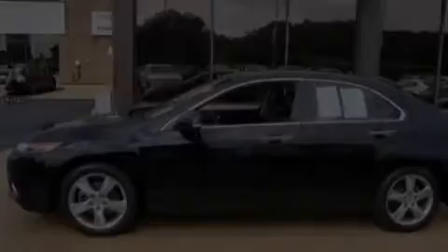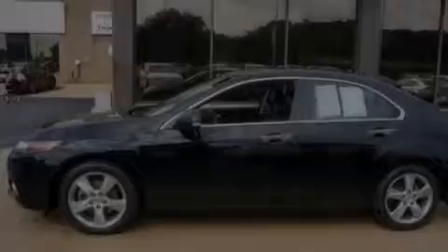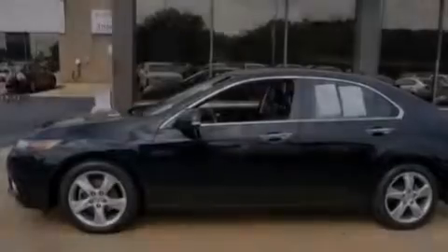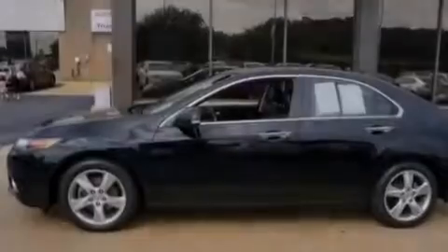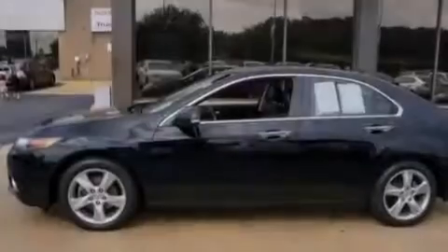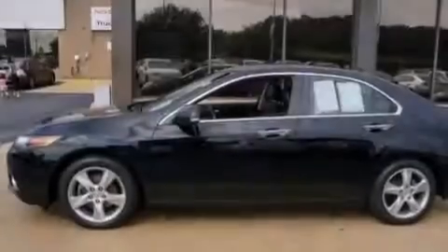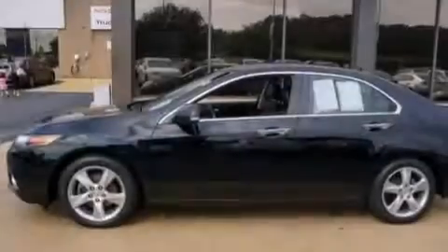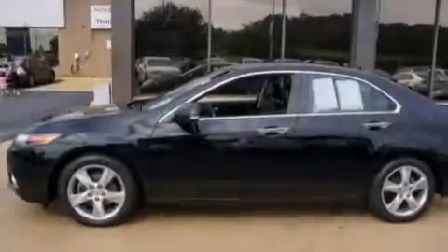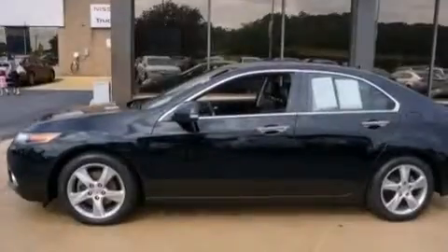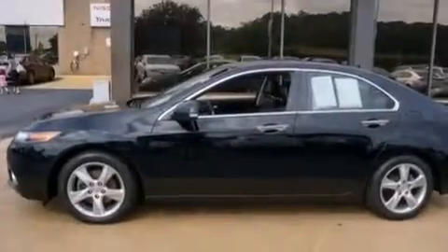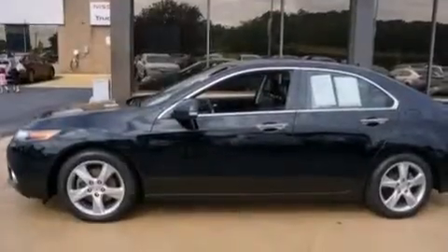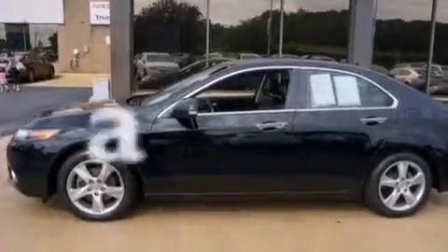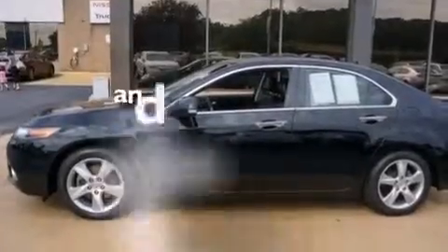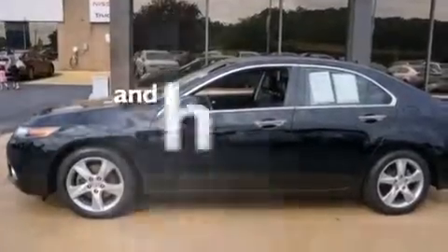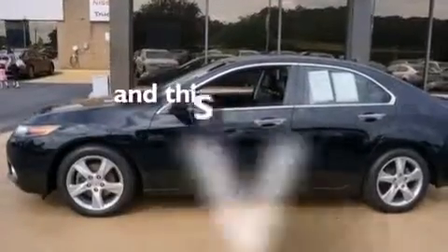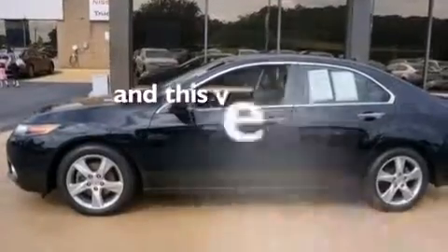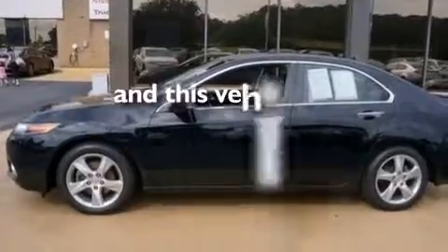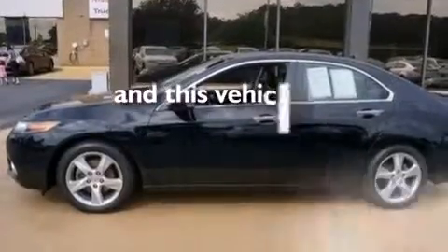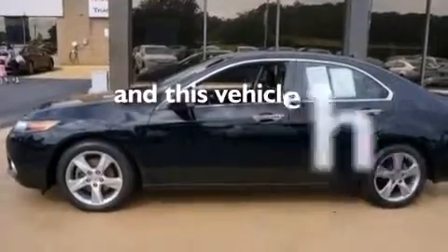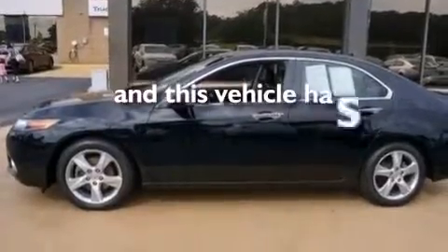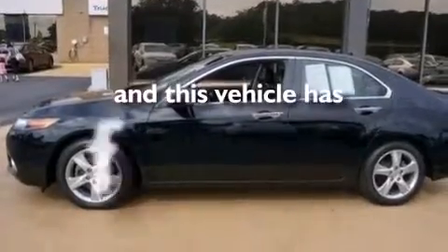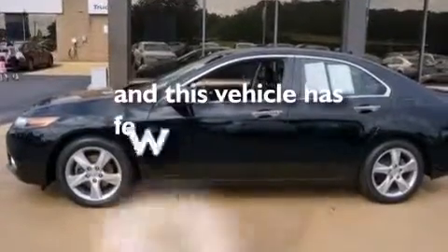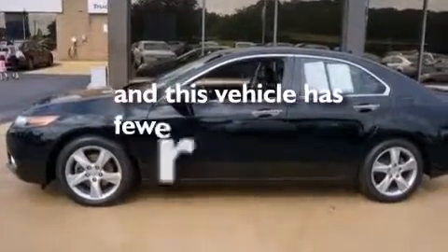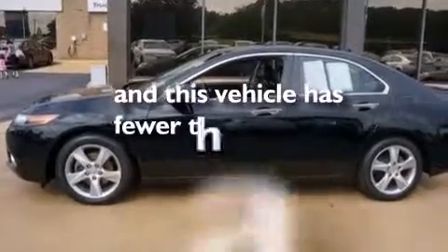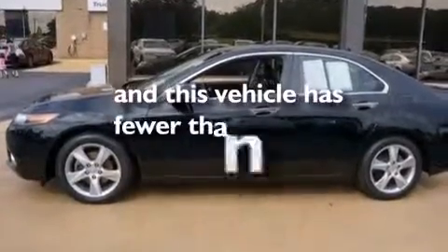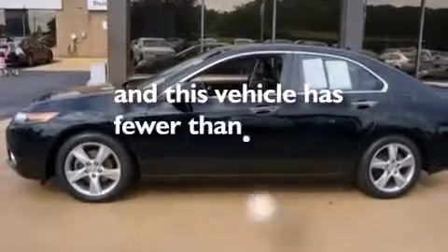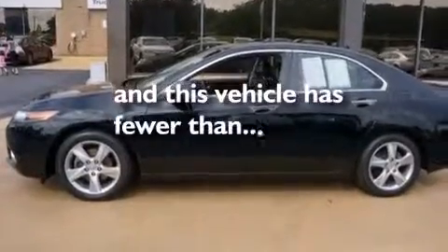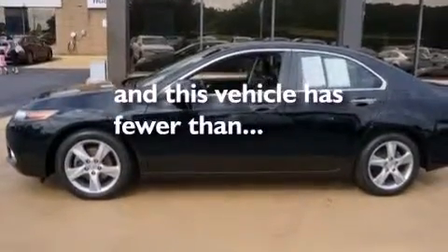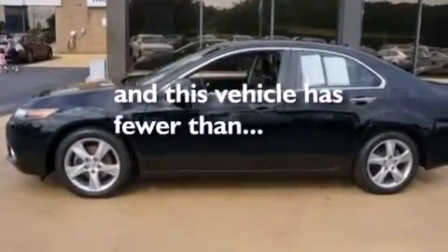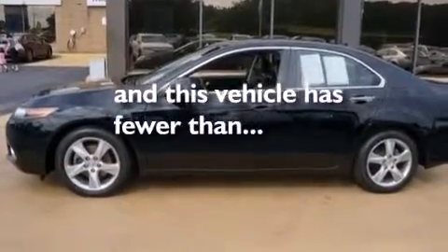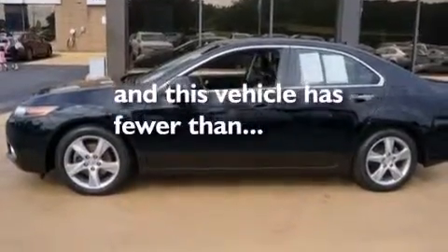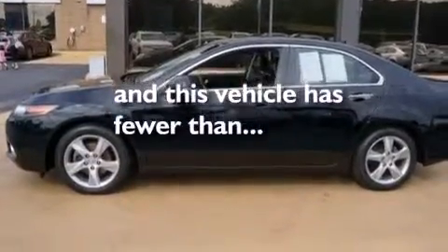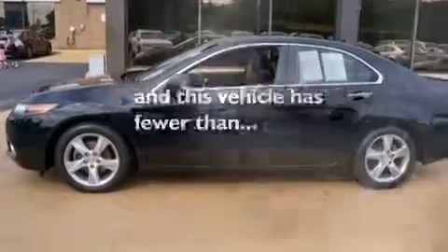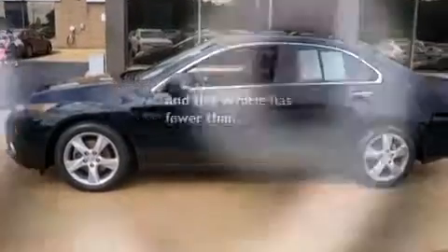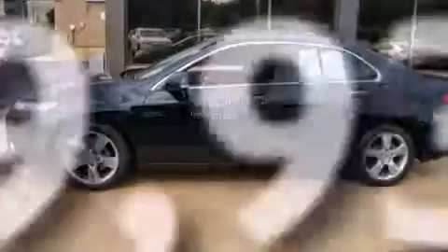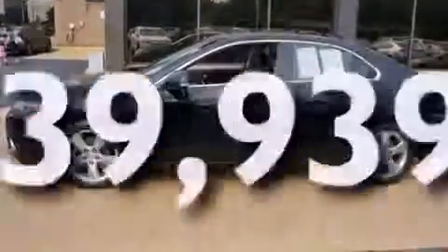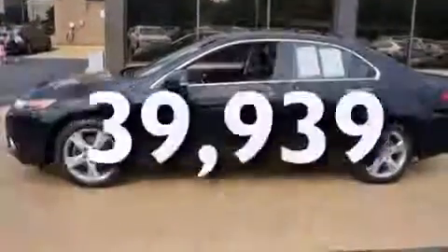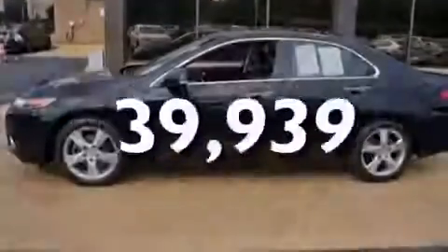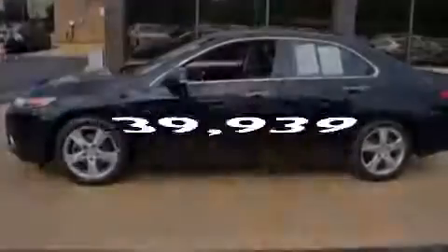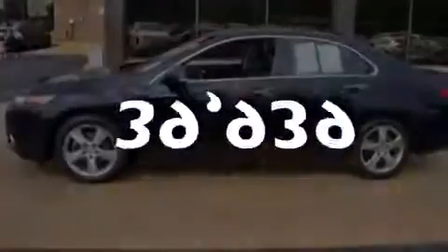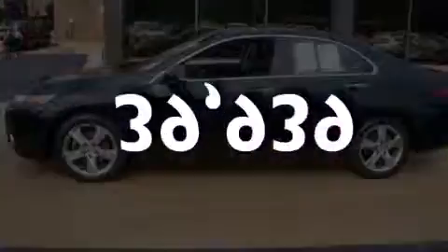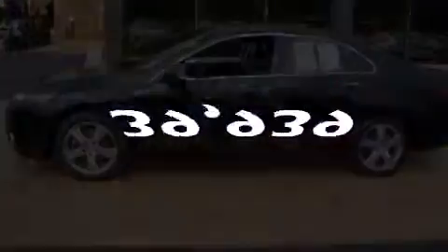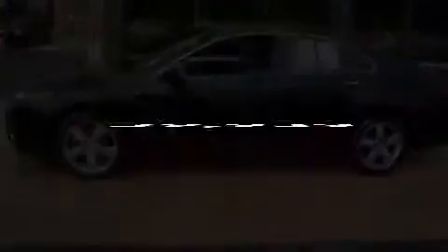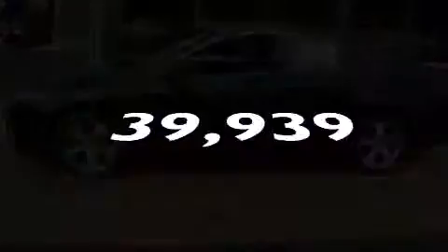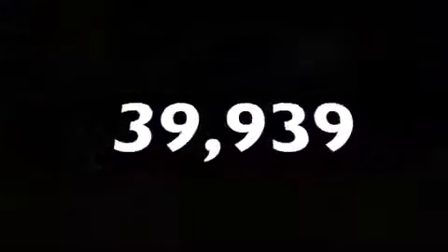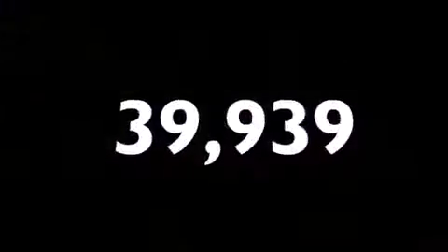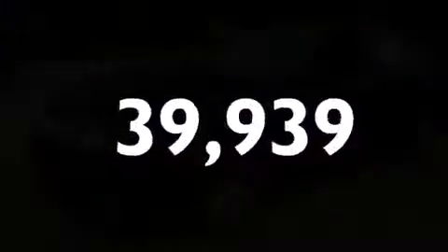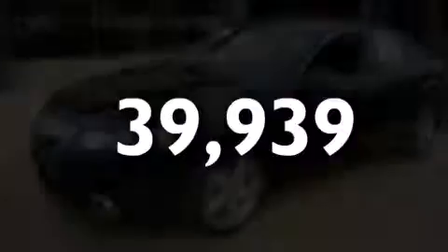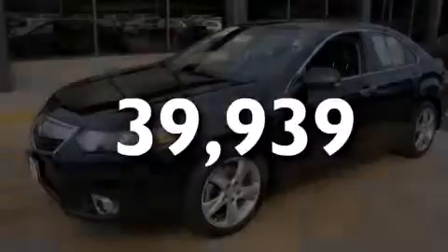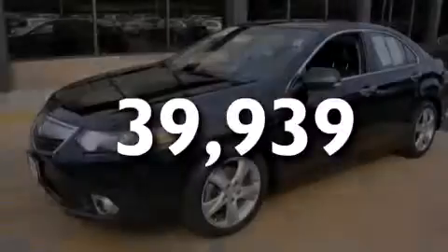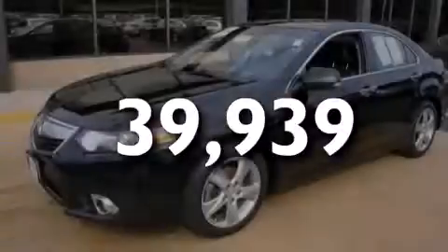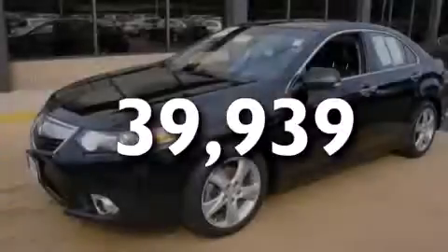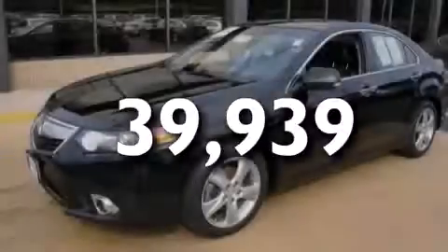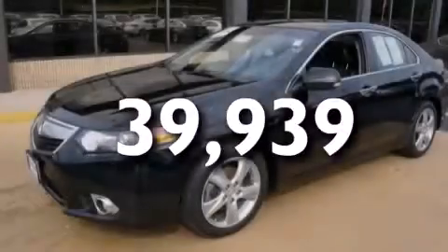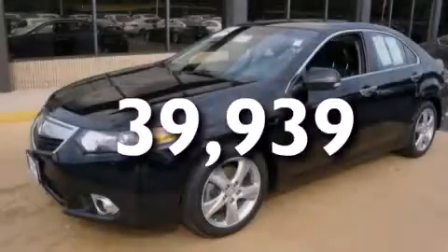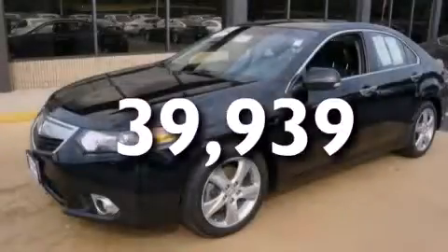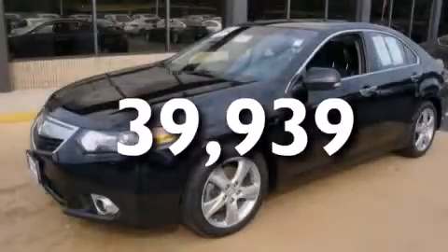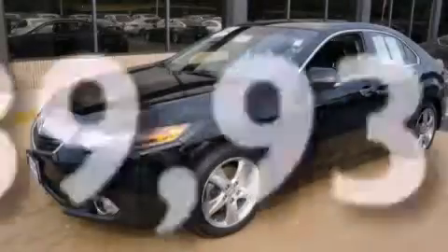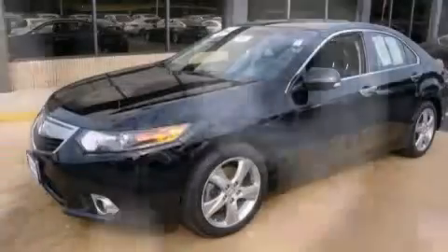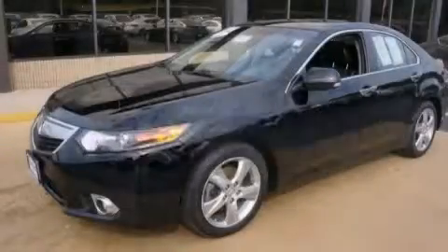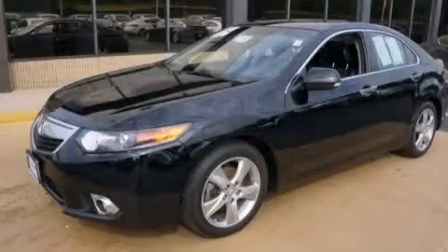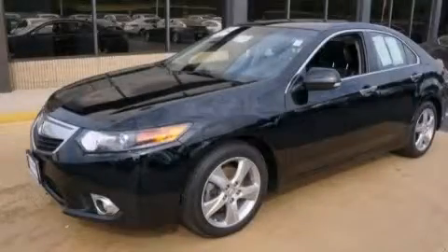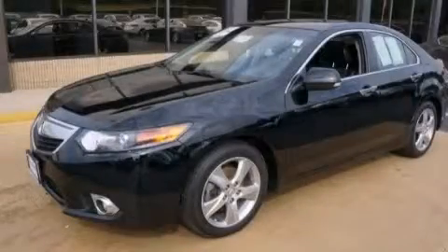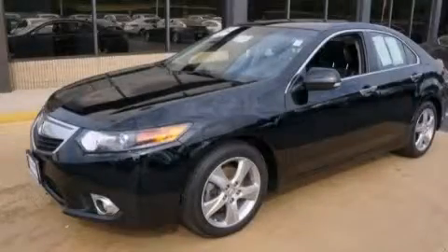This vehicle has fewer than 40,000 miles on the odometer. Contact us today to arrange your test drive.